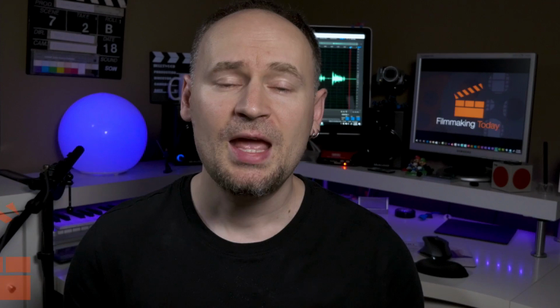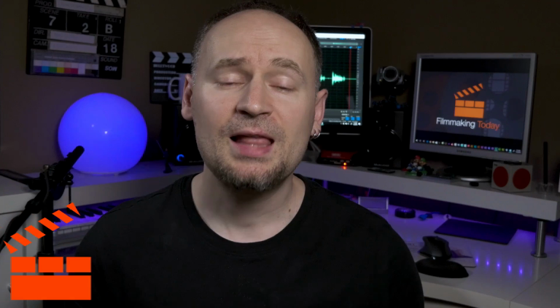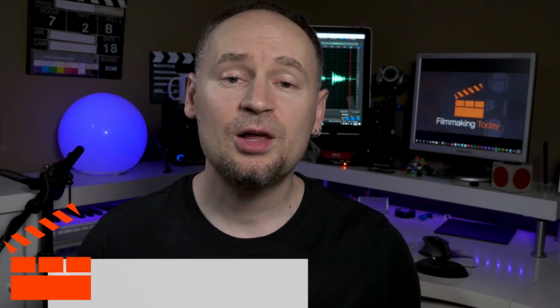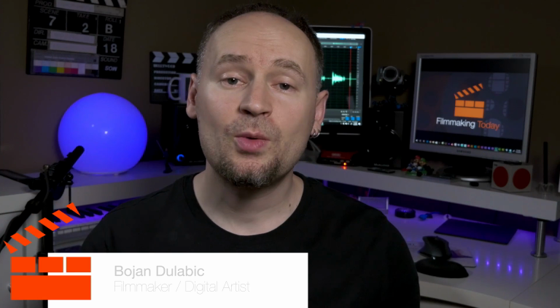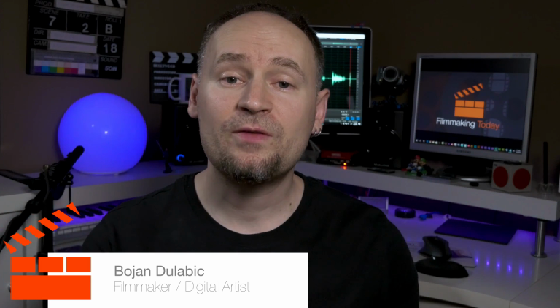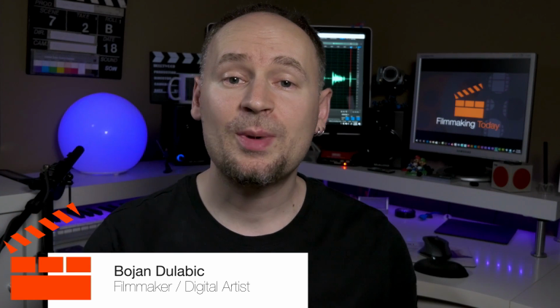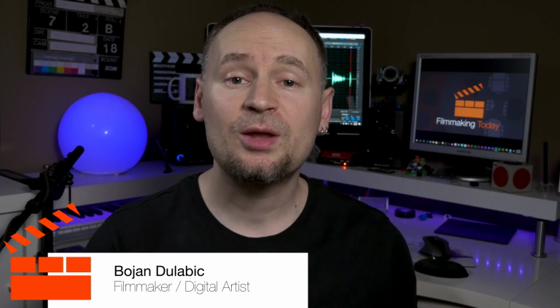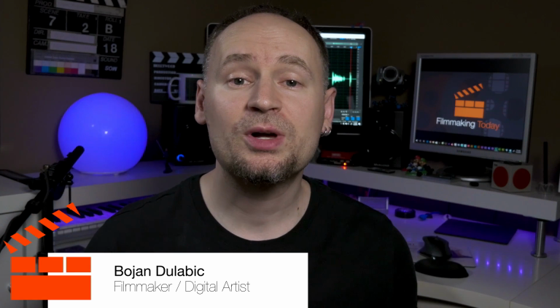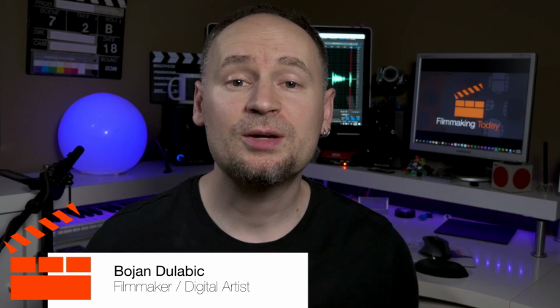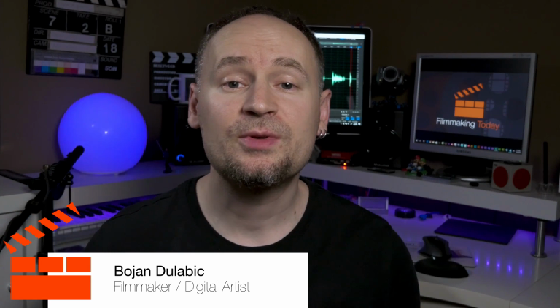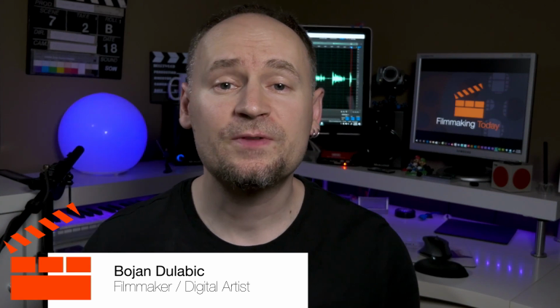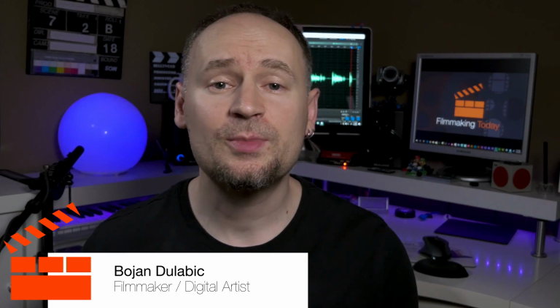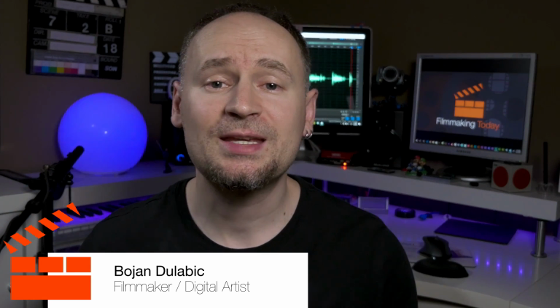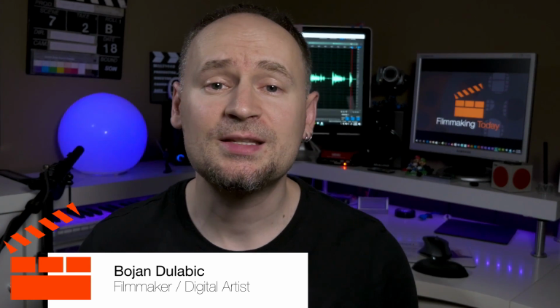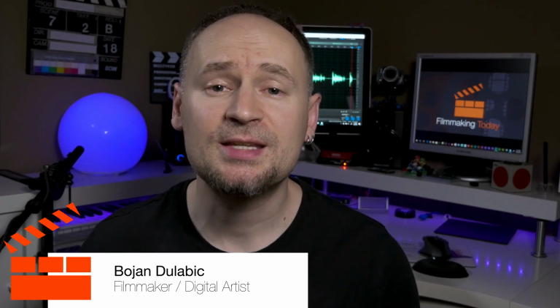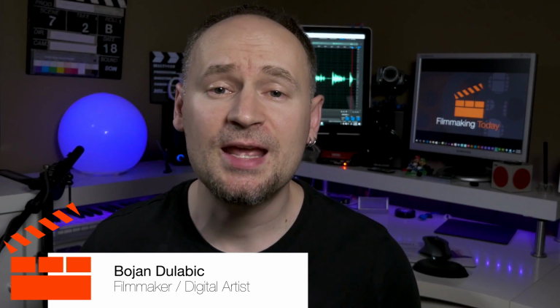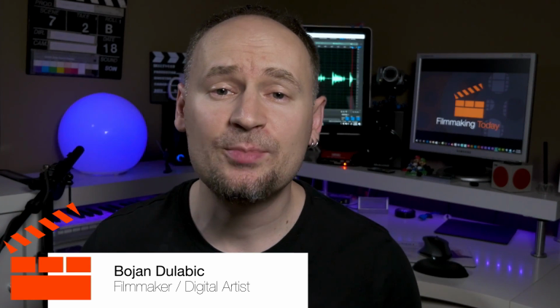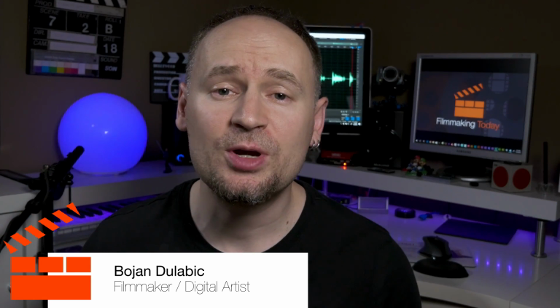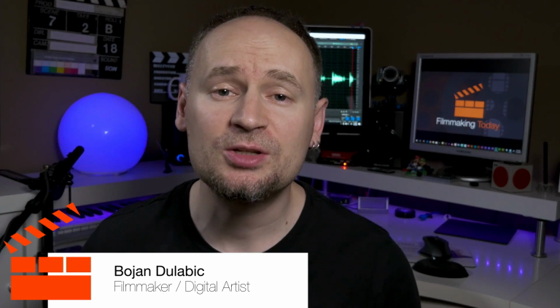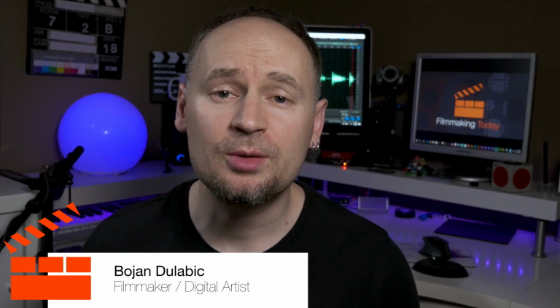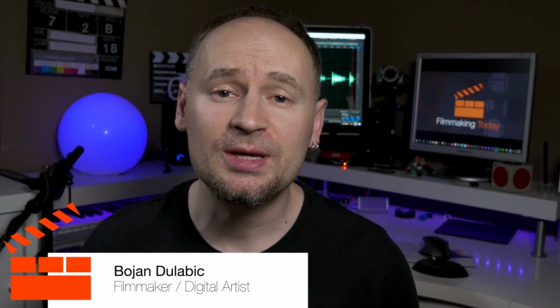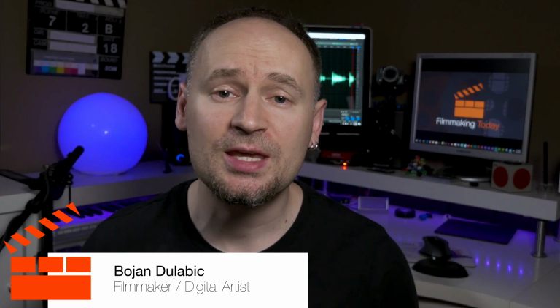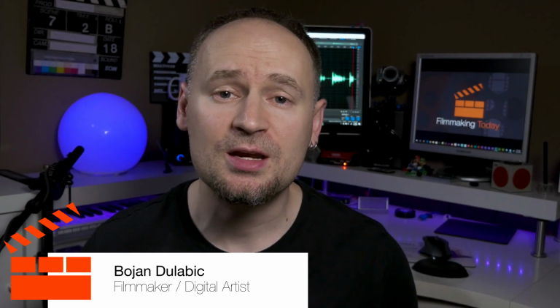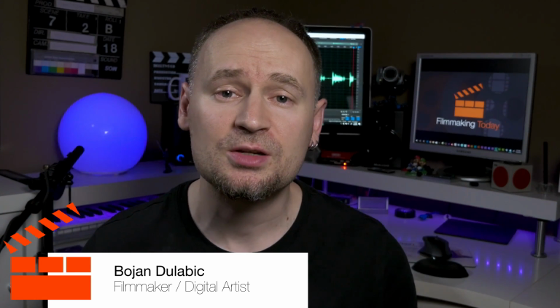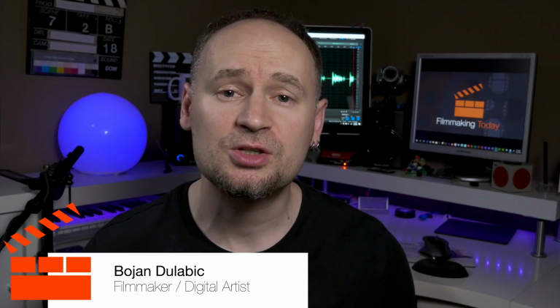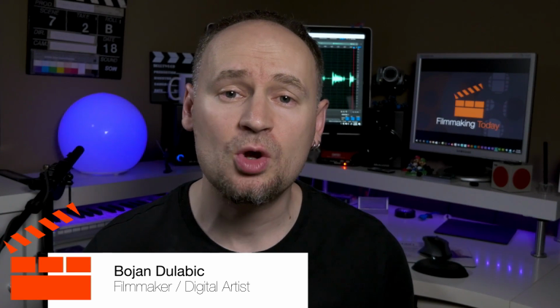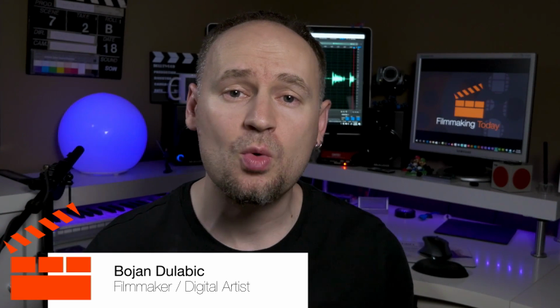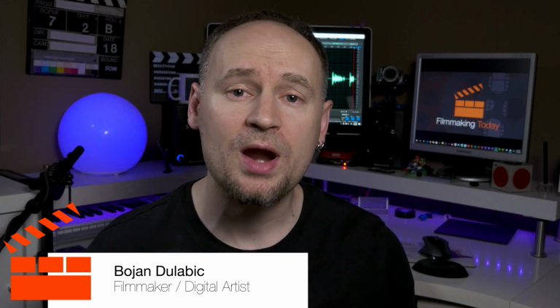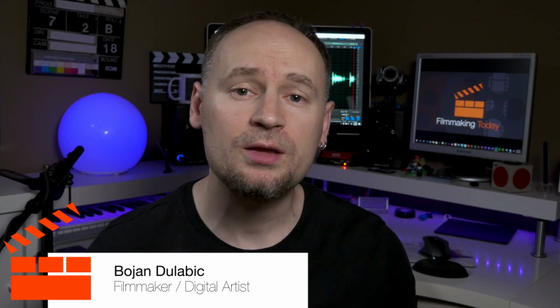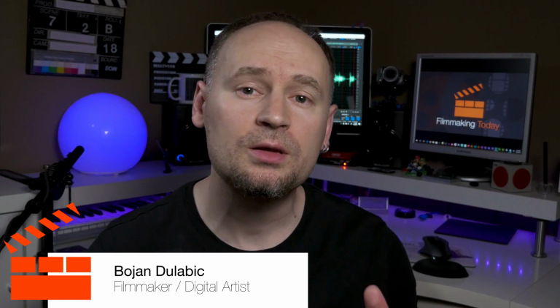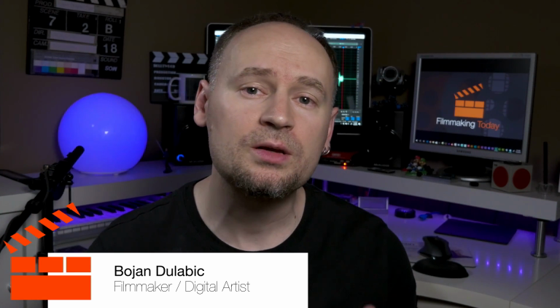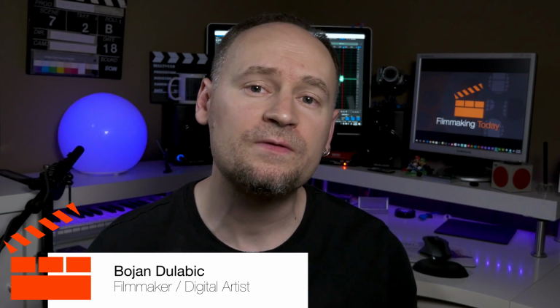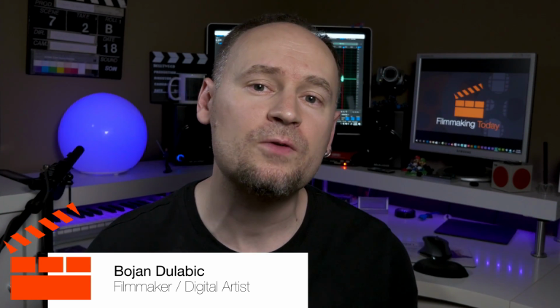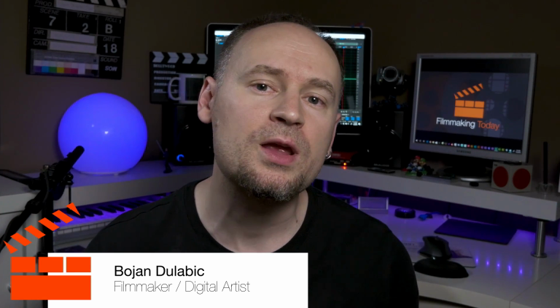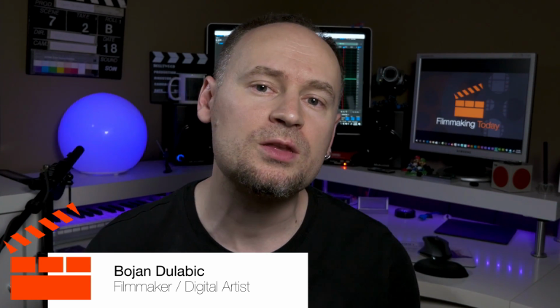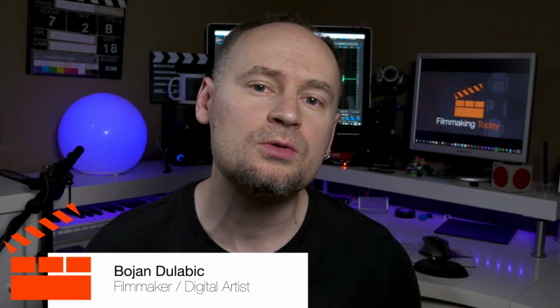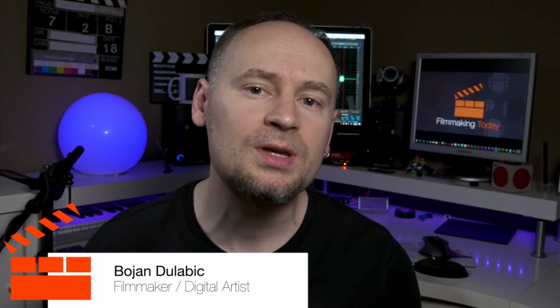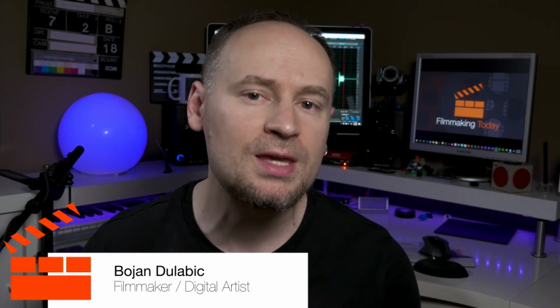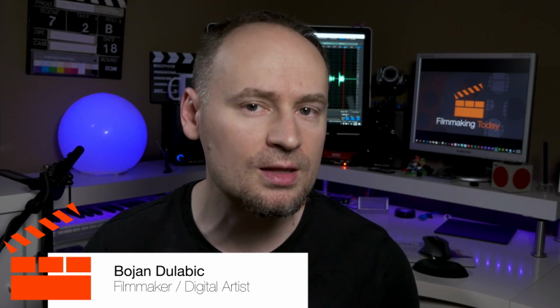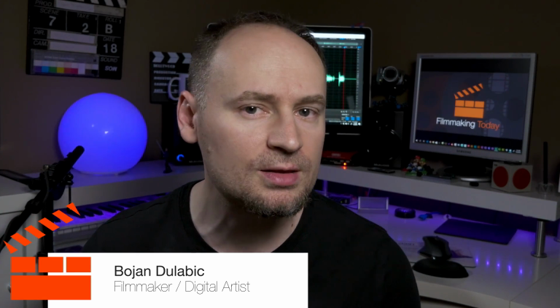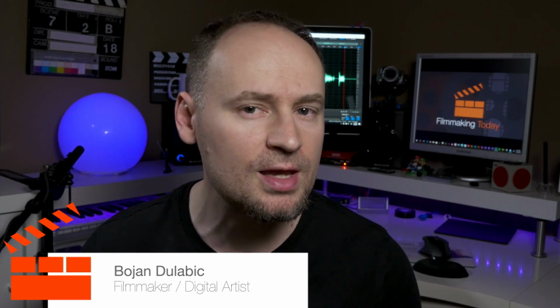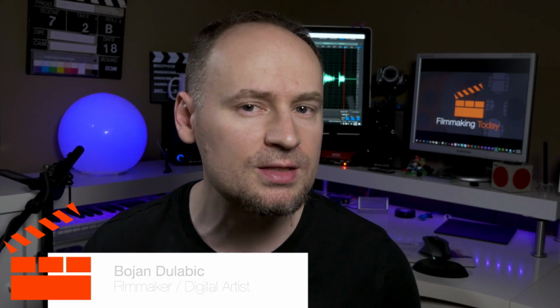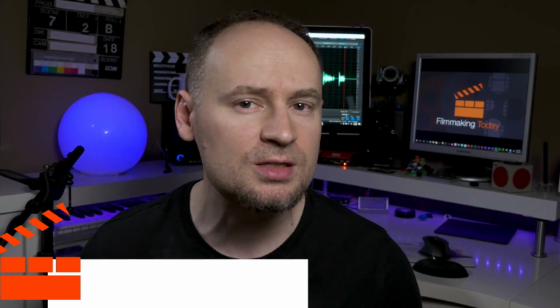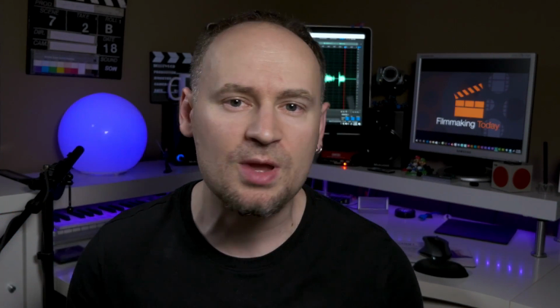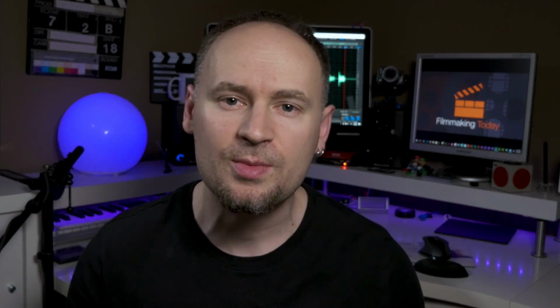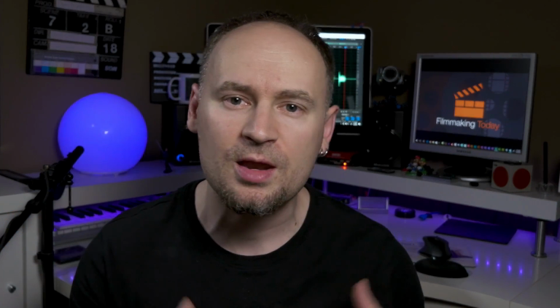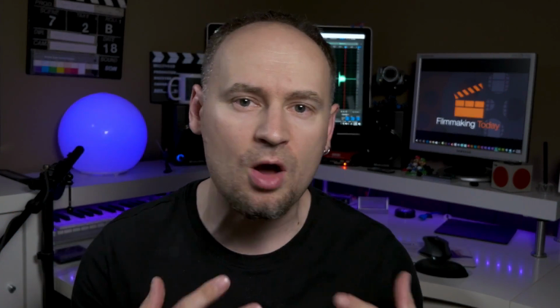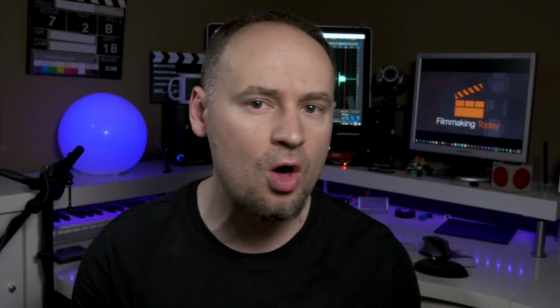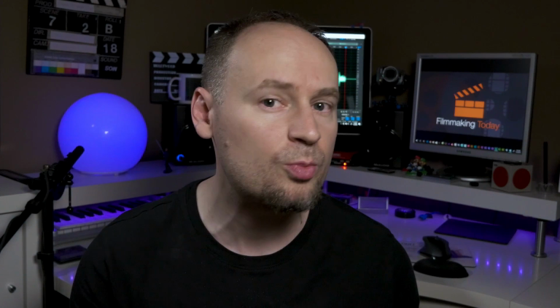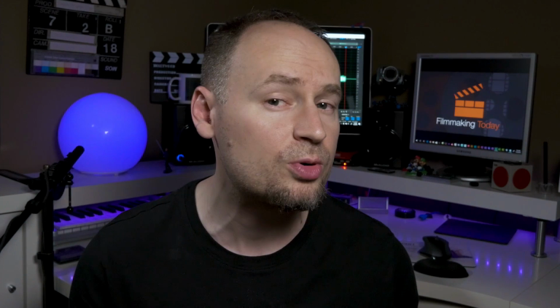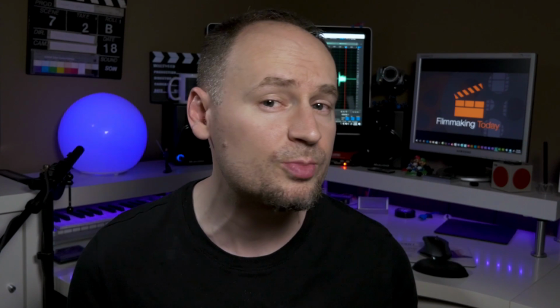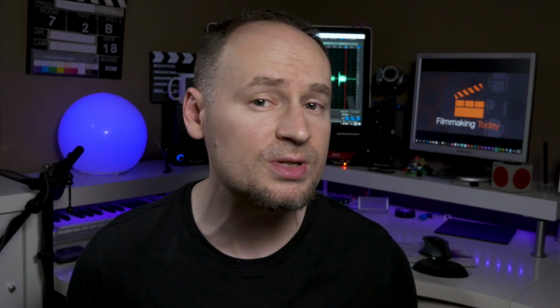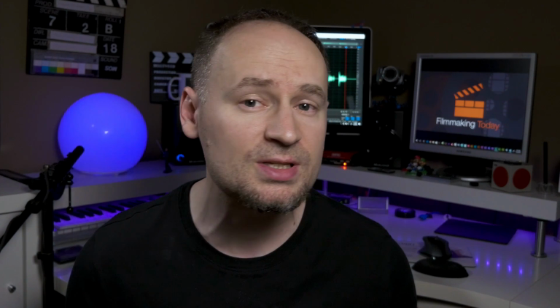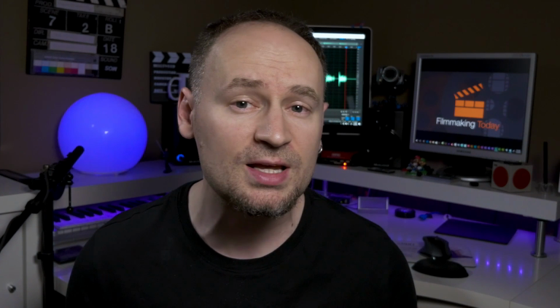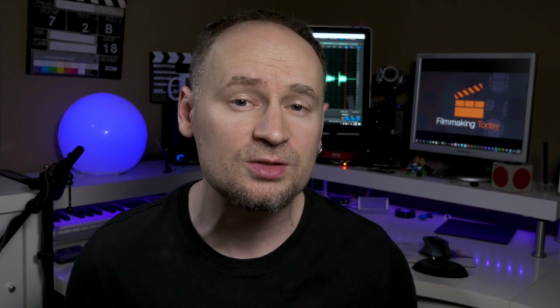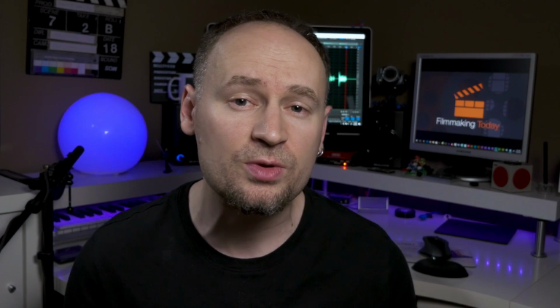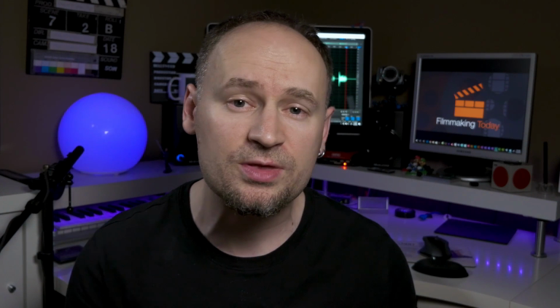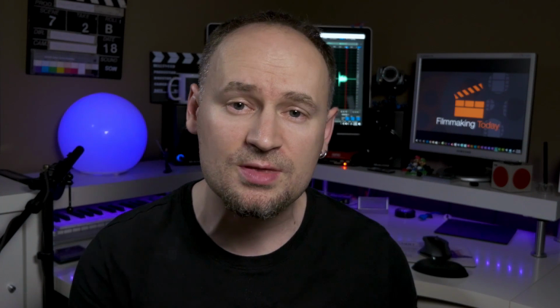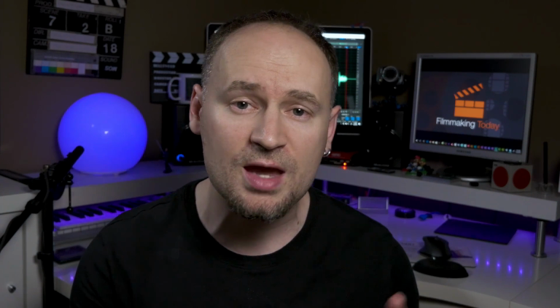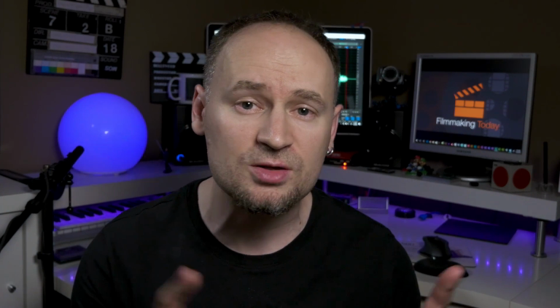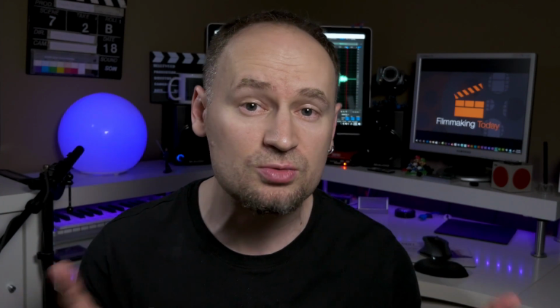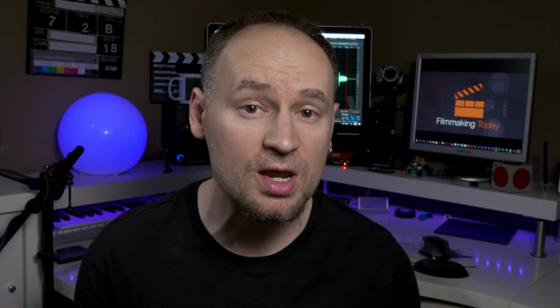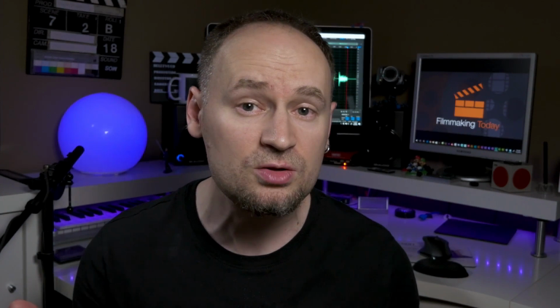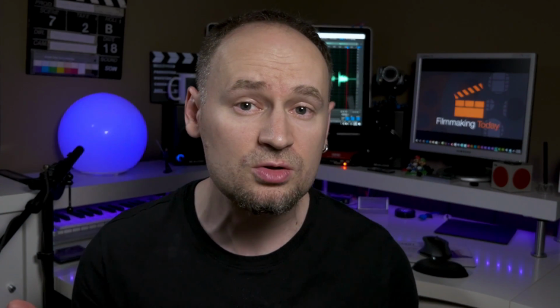Hello everybody, welcome to Filmmaking Today. Boyan Delobic here. Are you looking for a new kit lens? Maybe an all-purpose lens with a nice range?